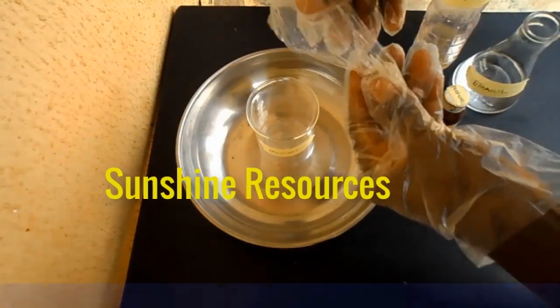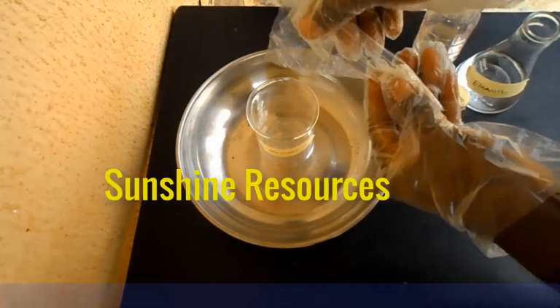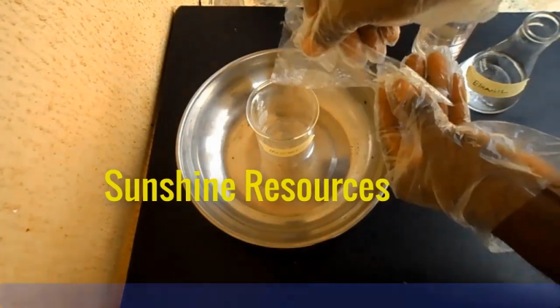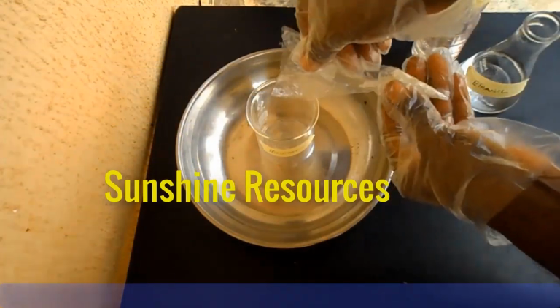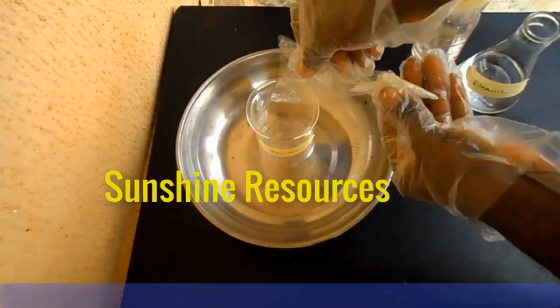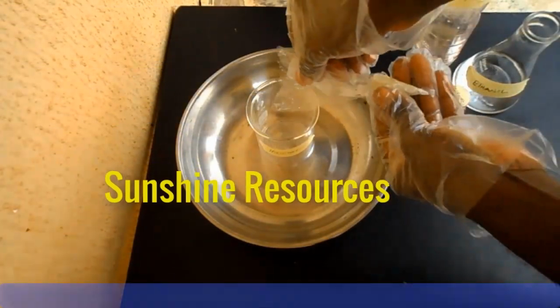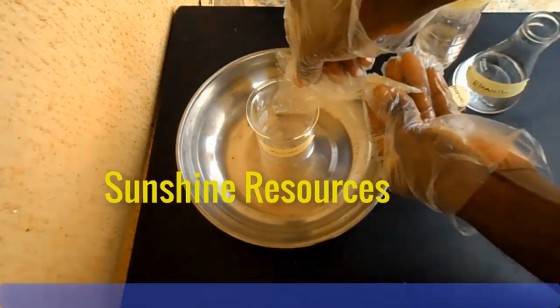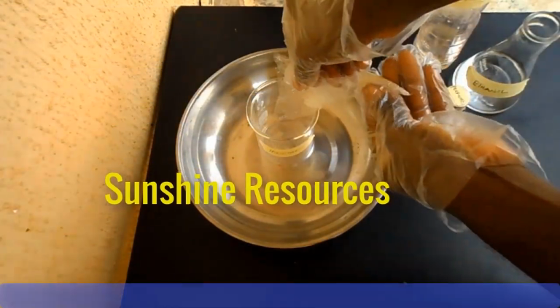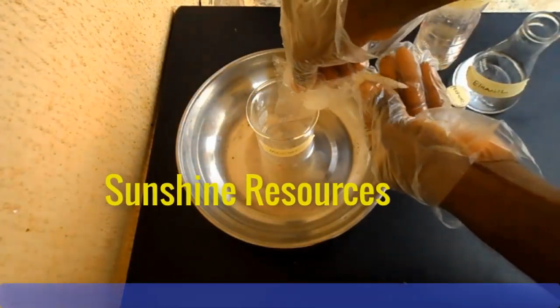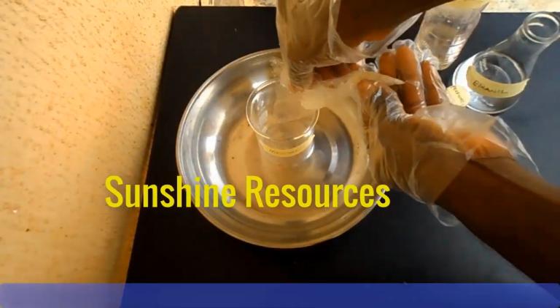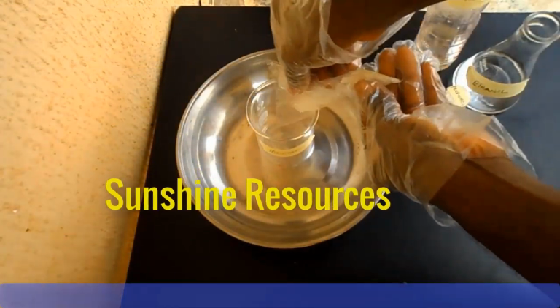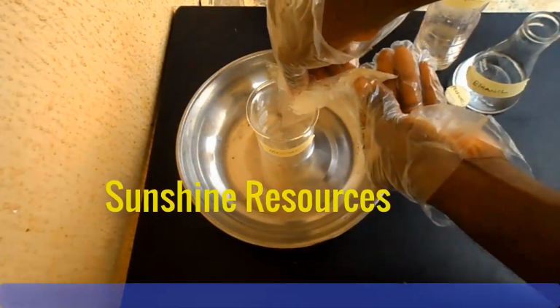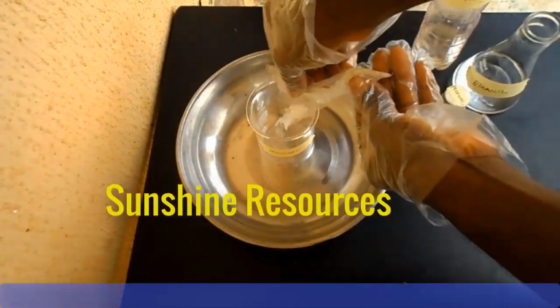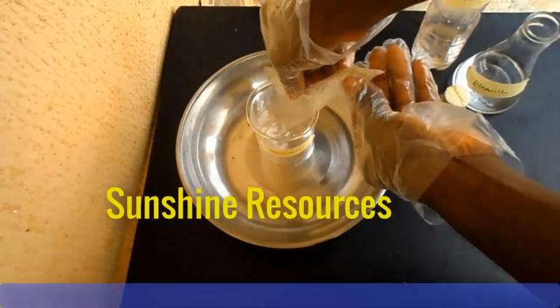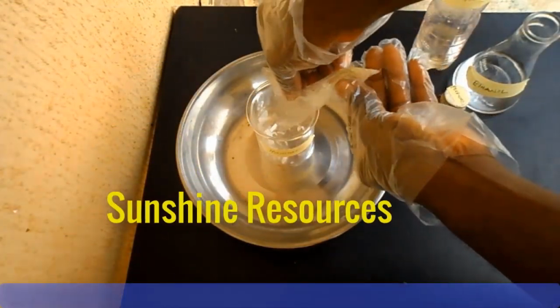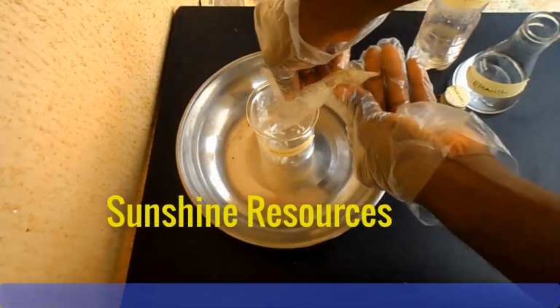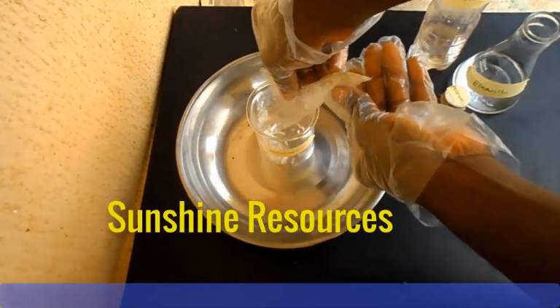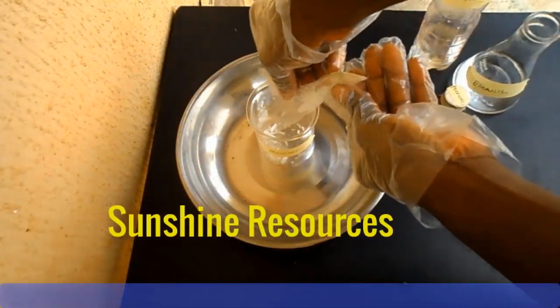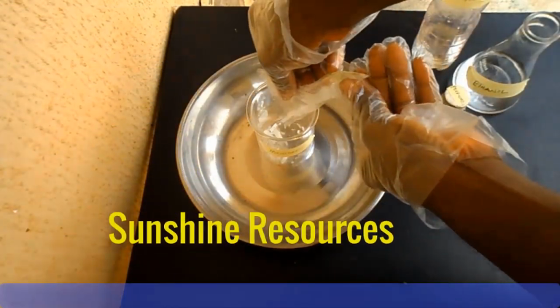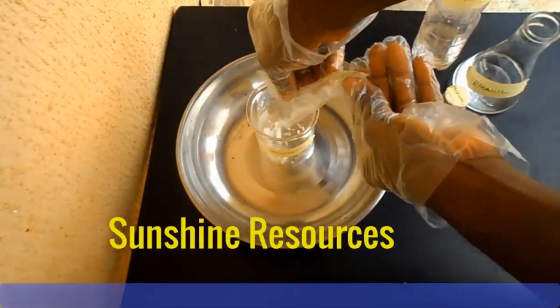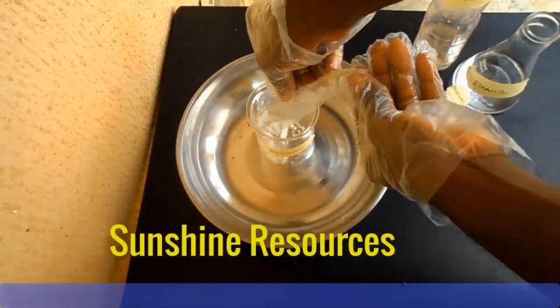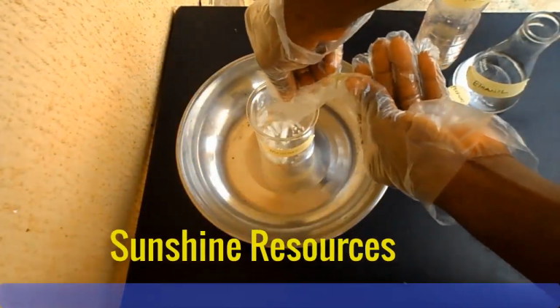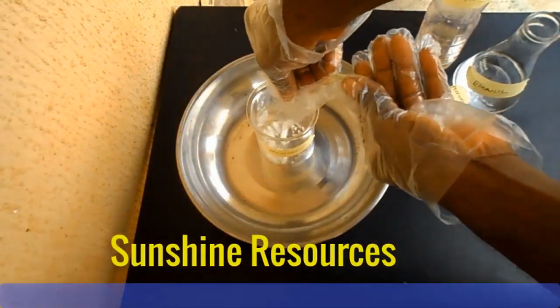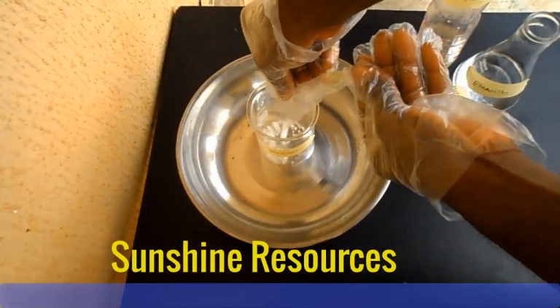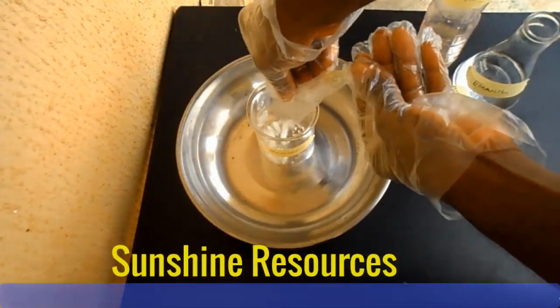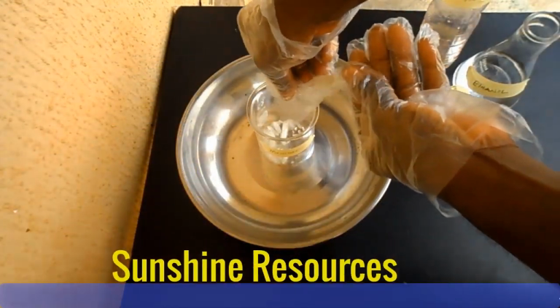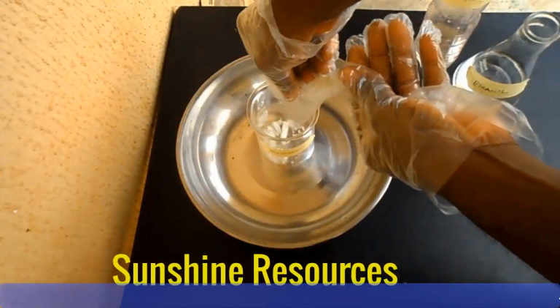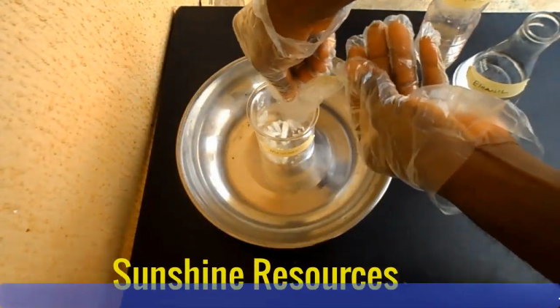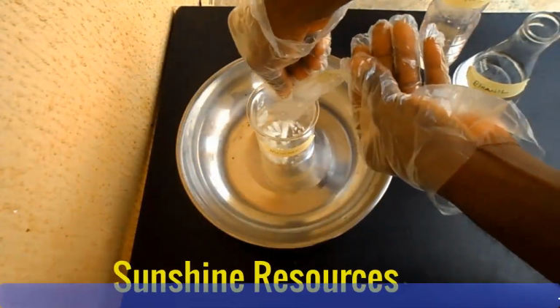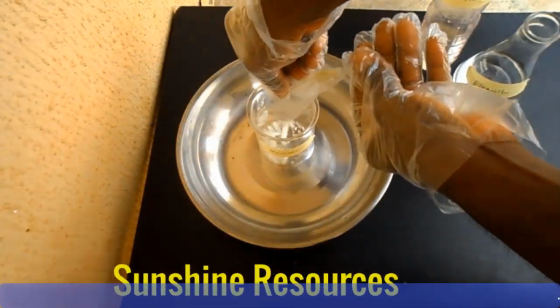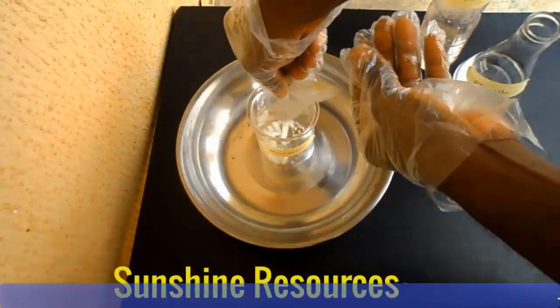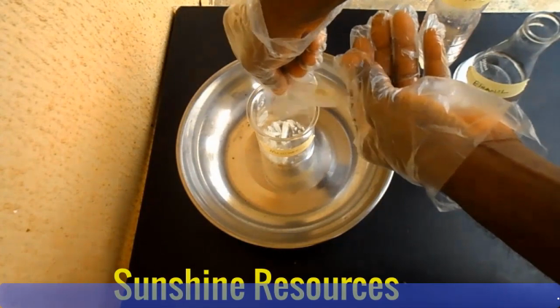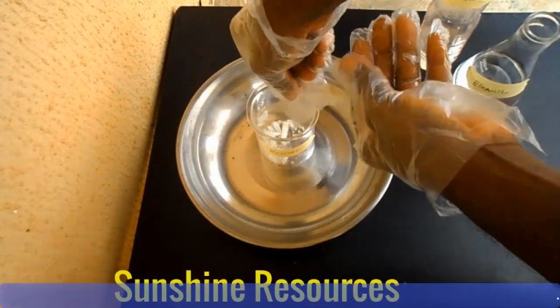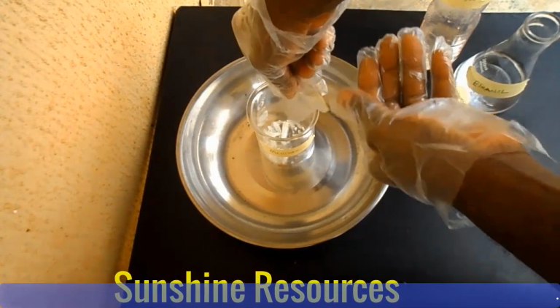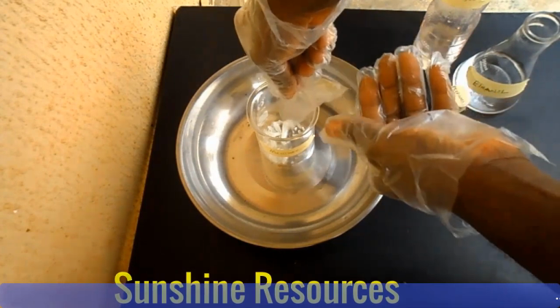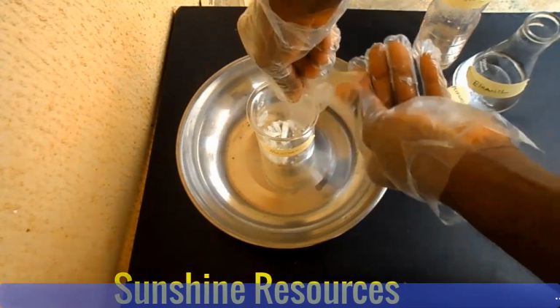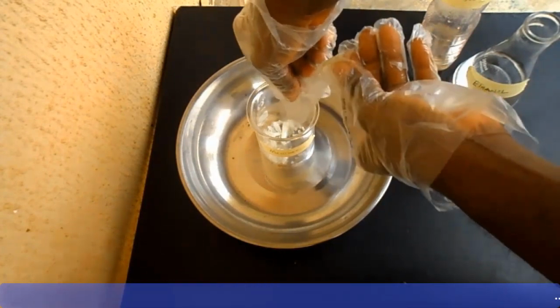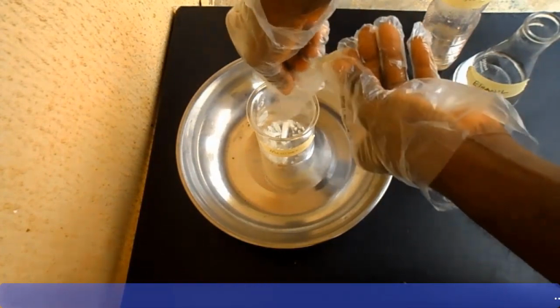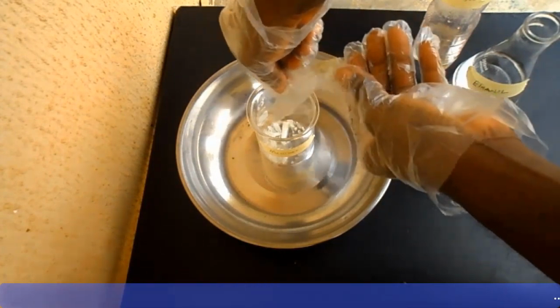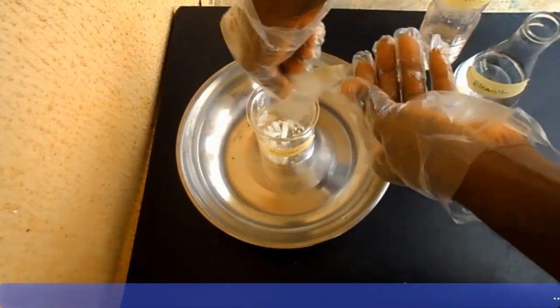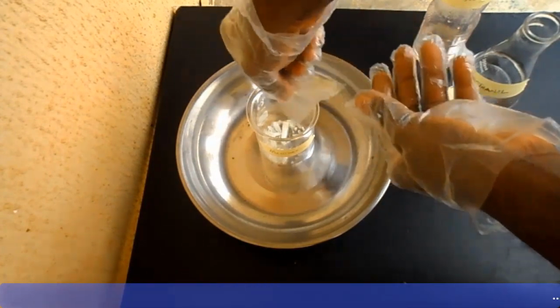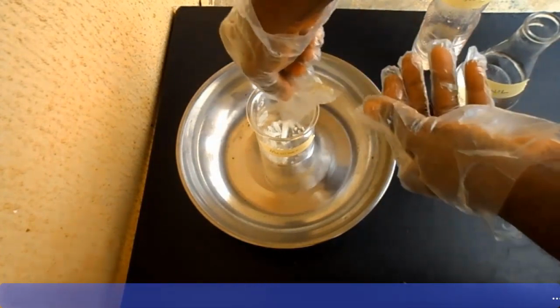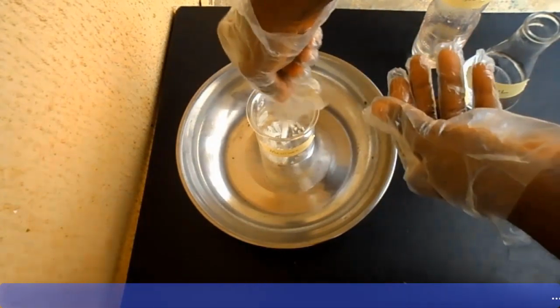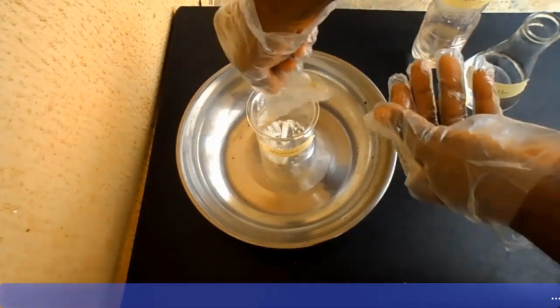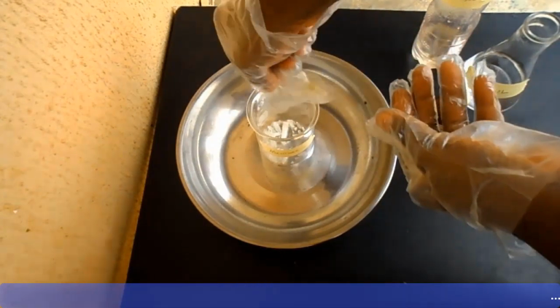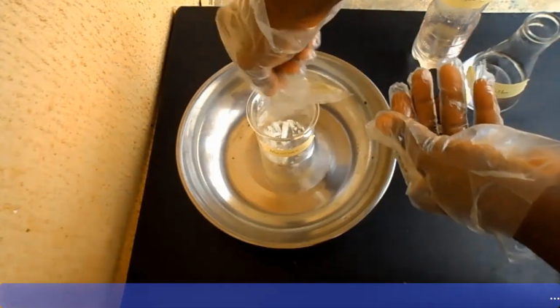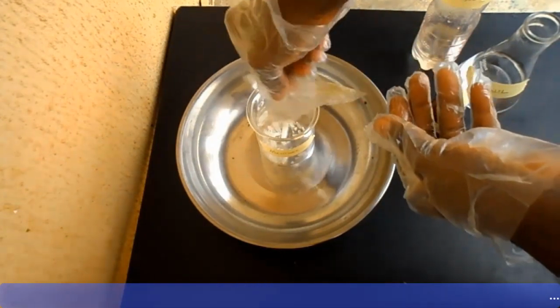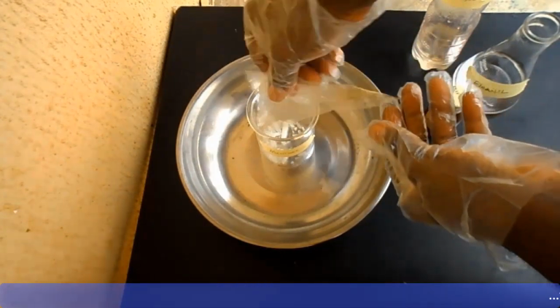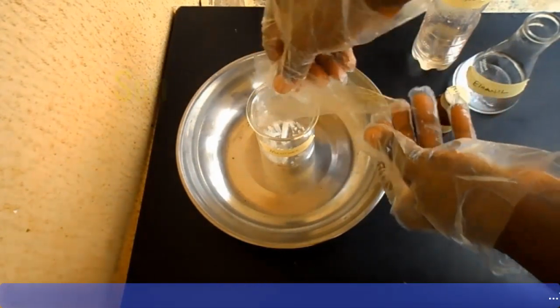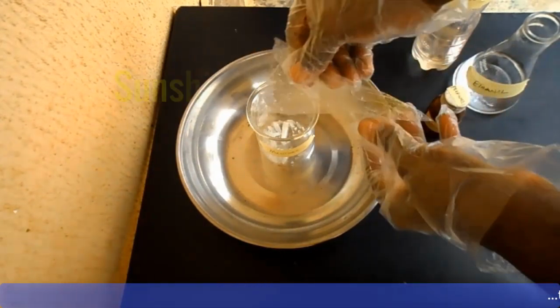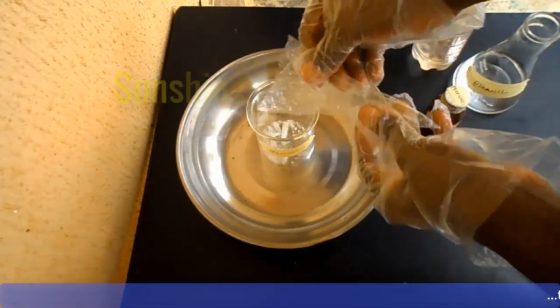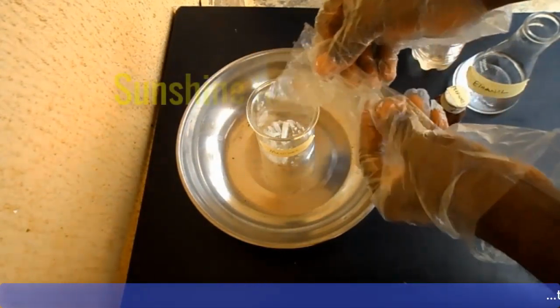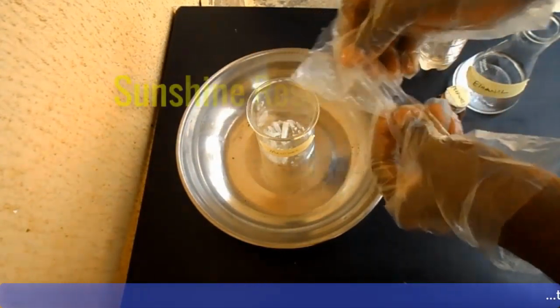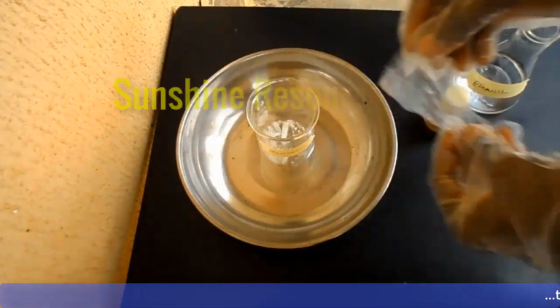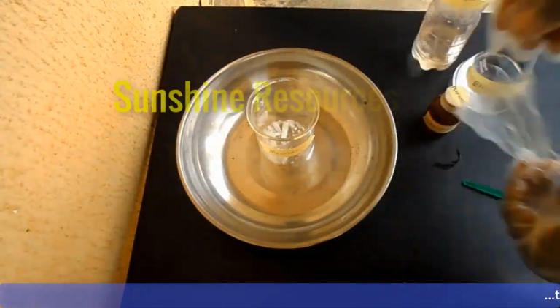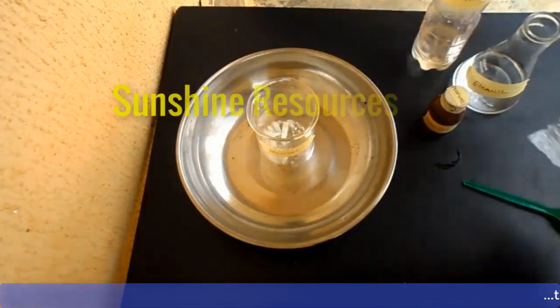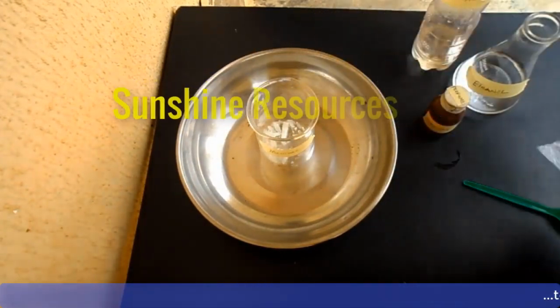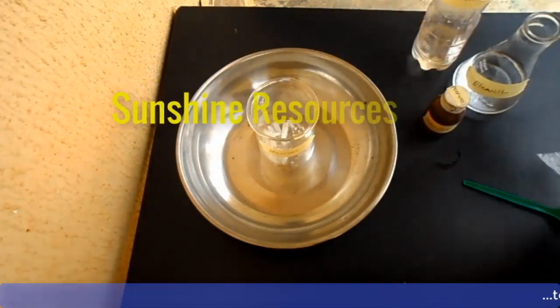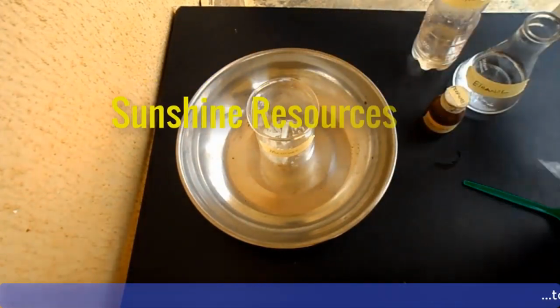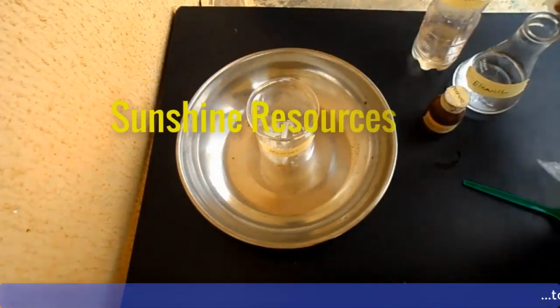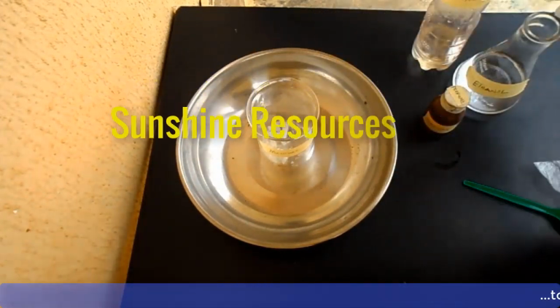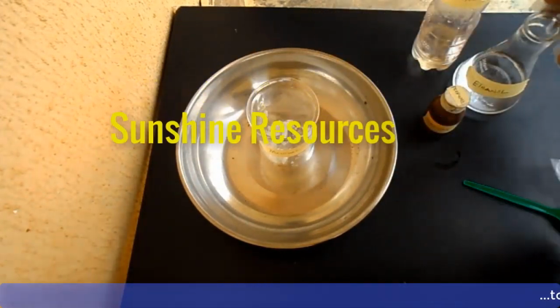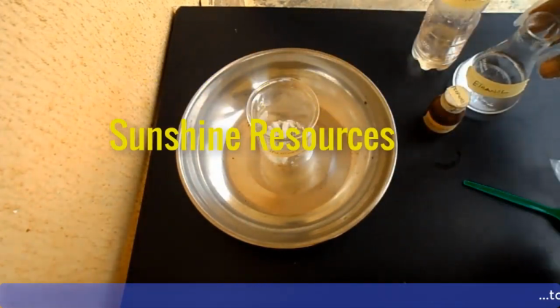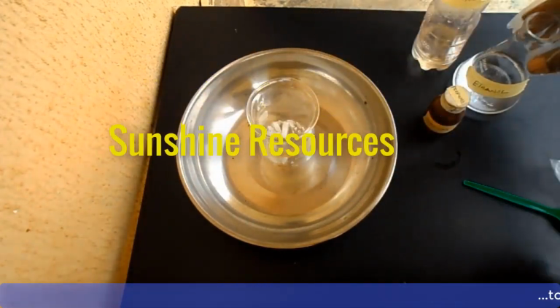Measure a small quantity of ethanol and dissolve the menthol in it. Stir the mixture until all the menthol dissolves.